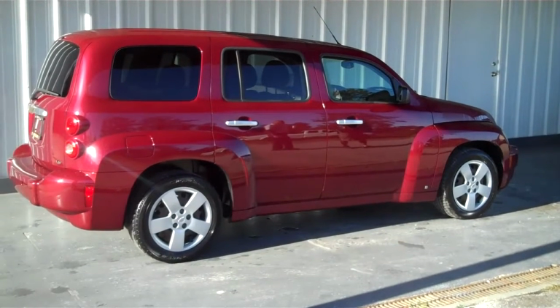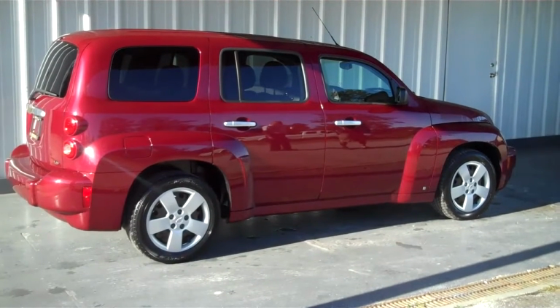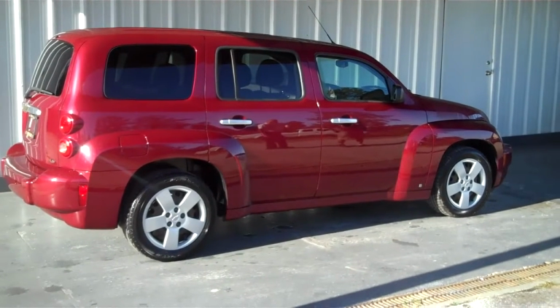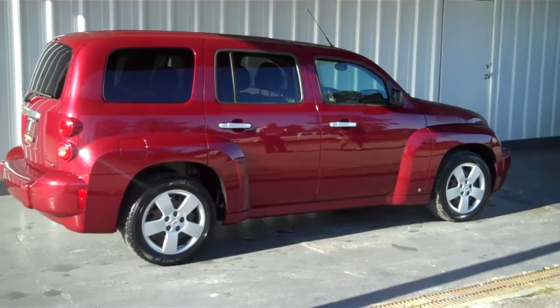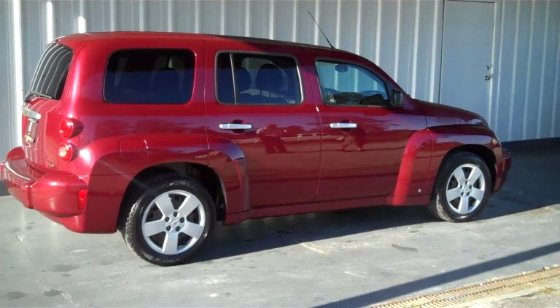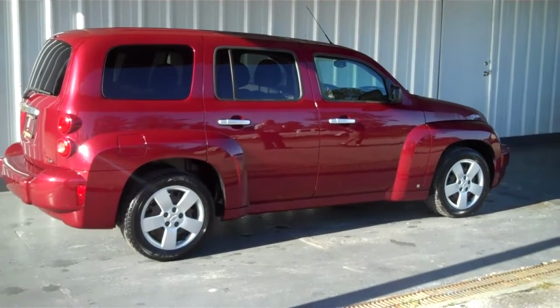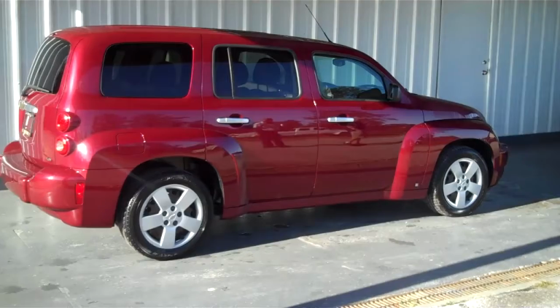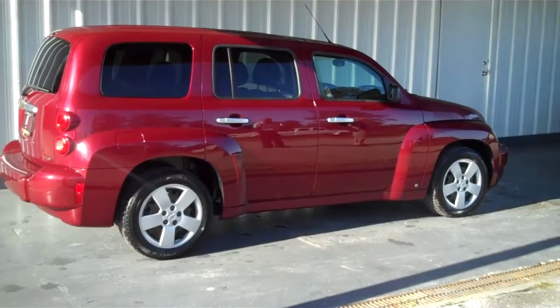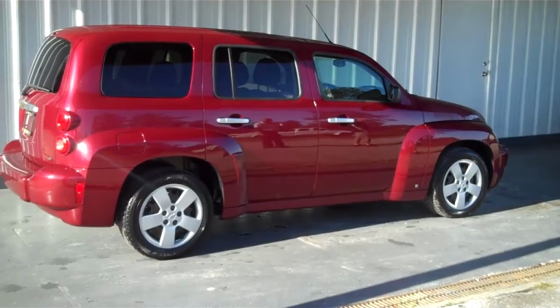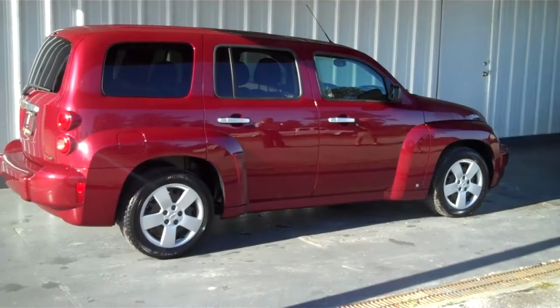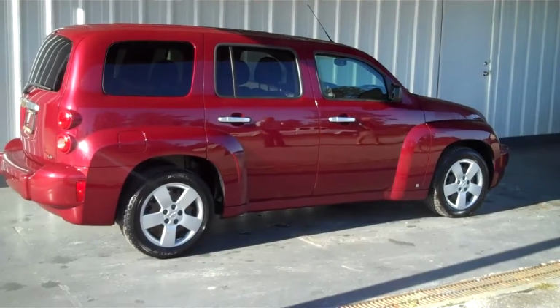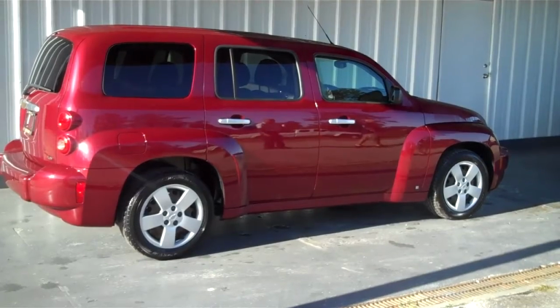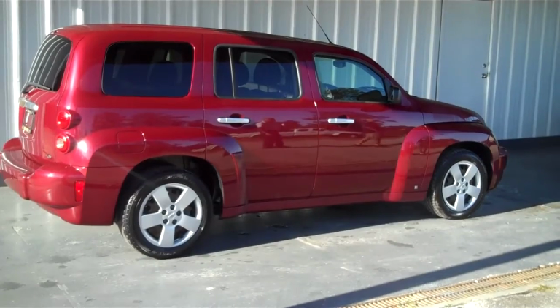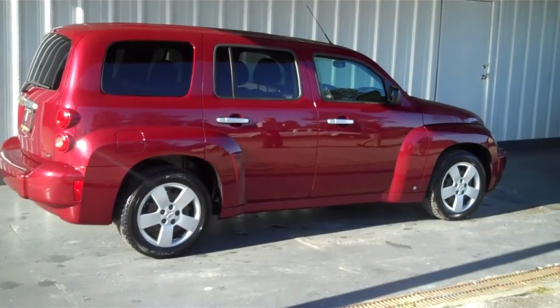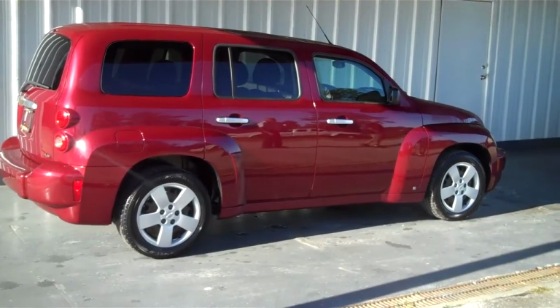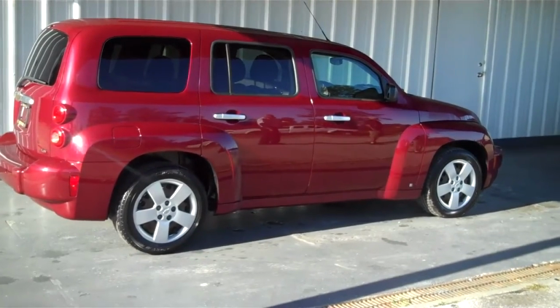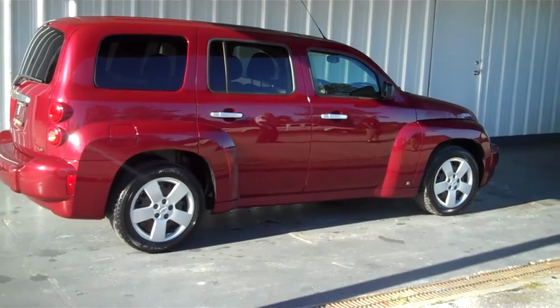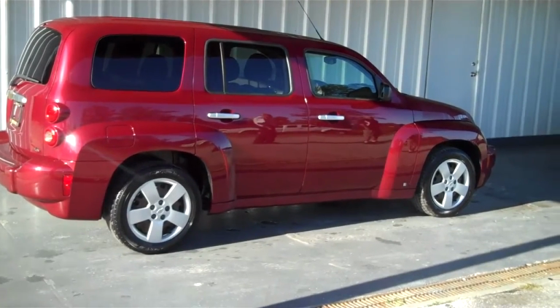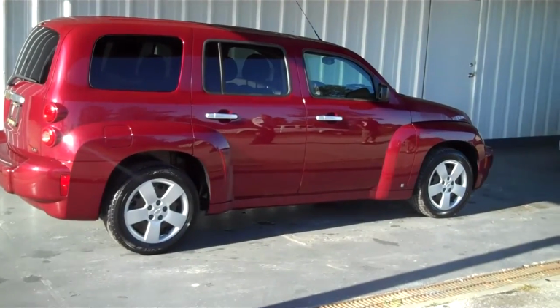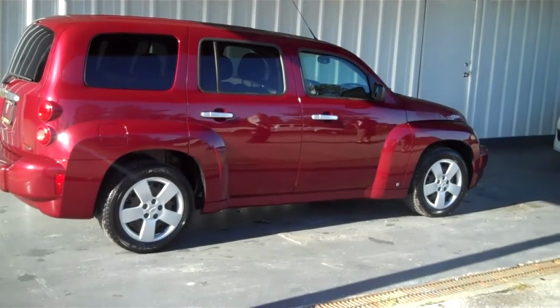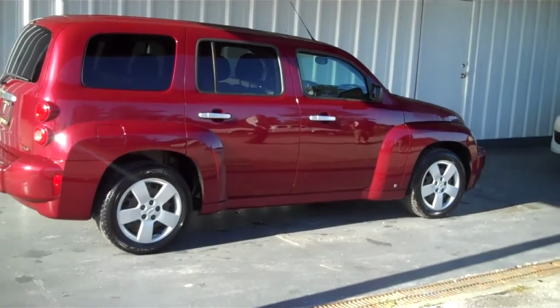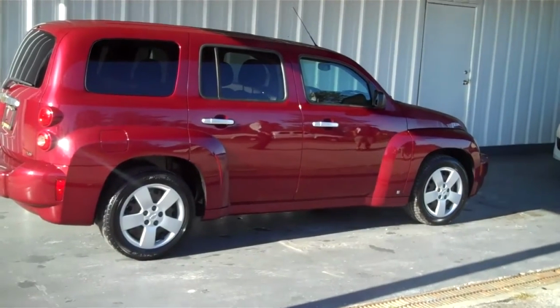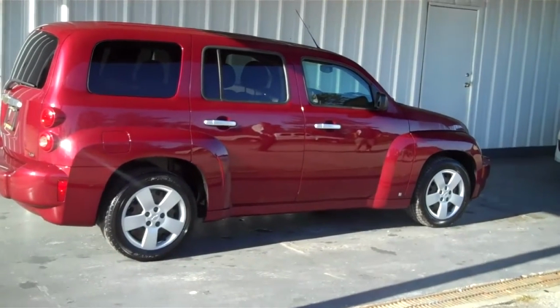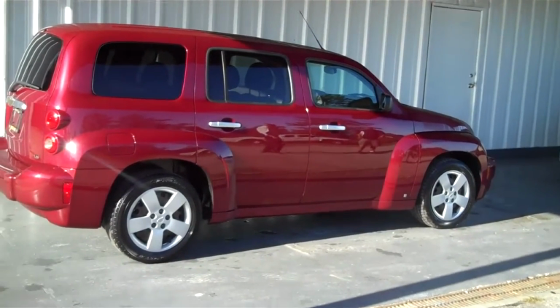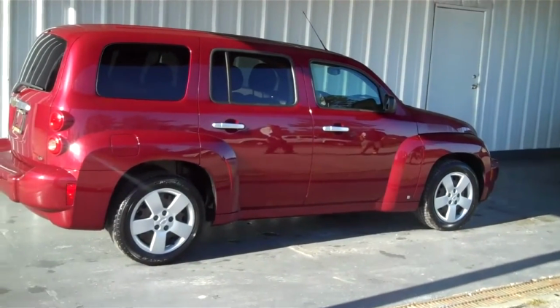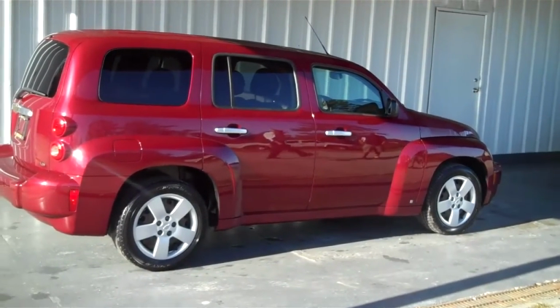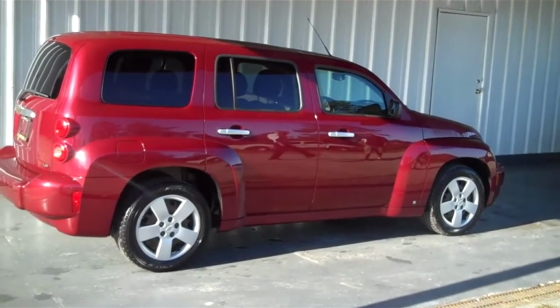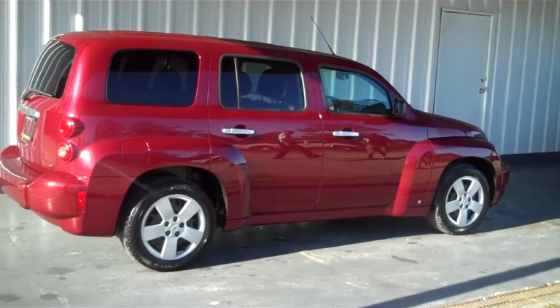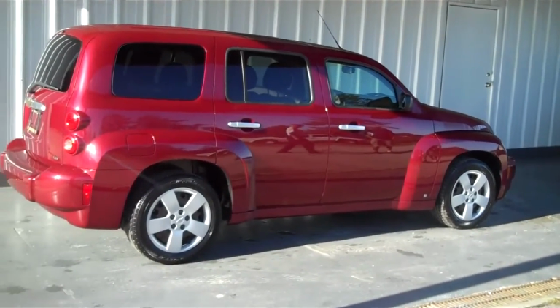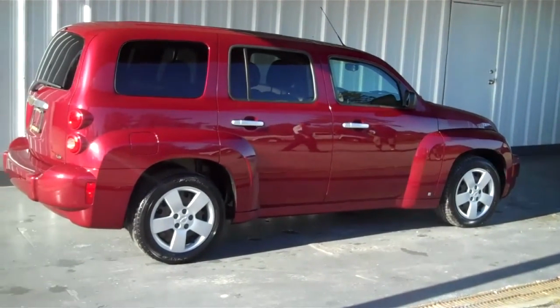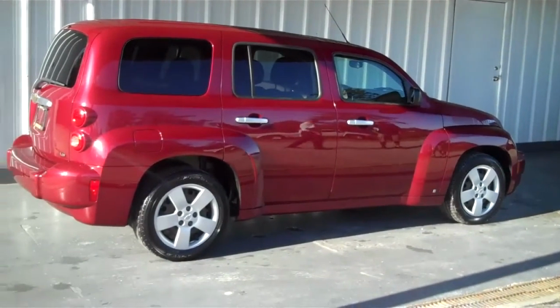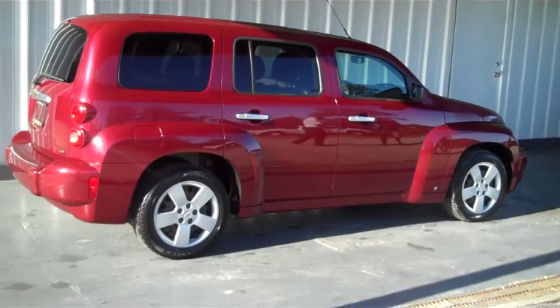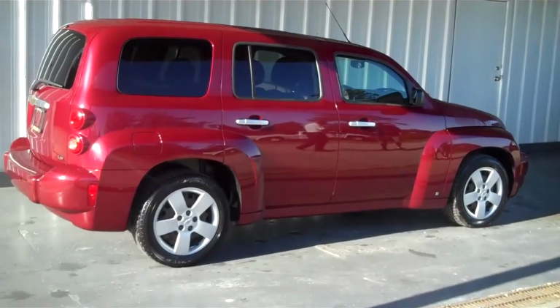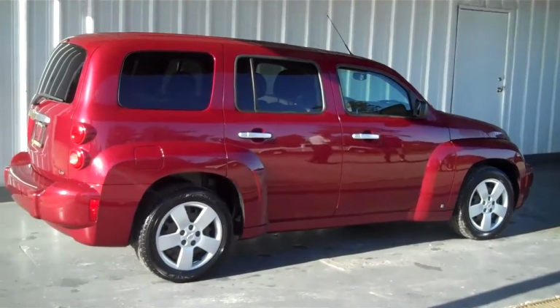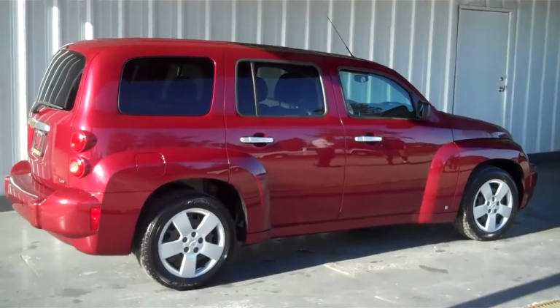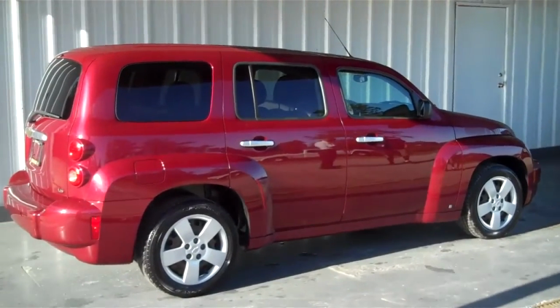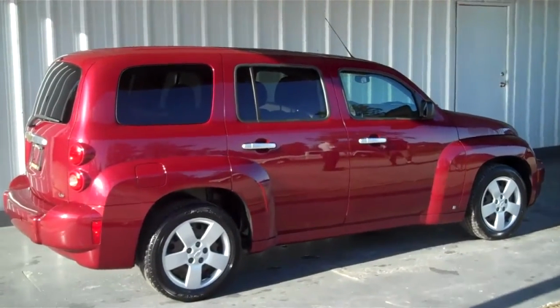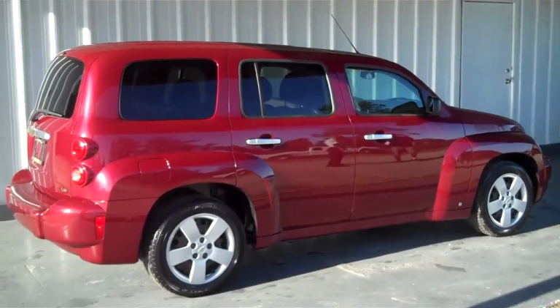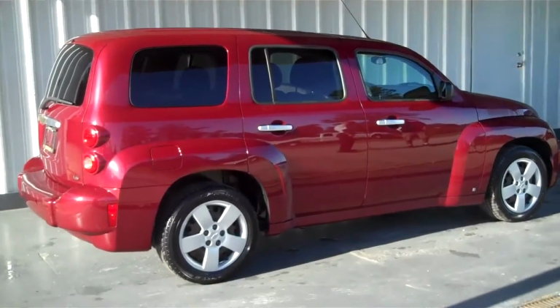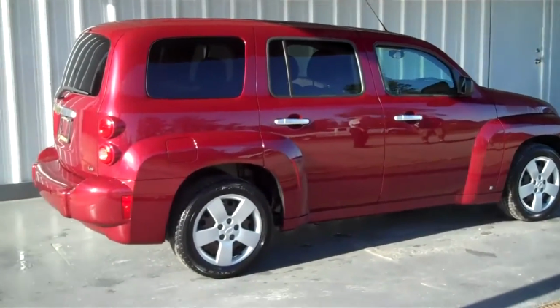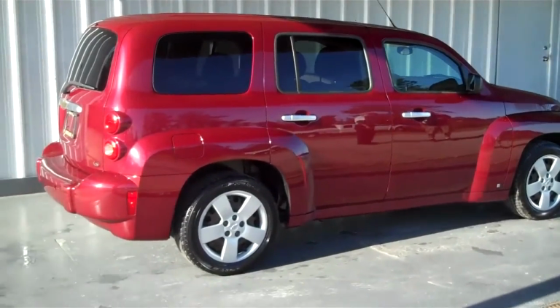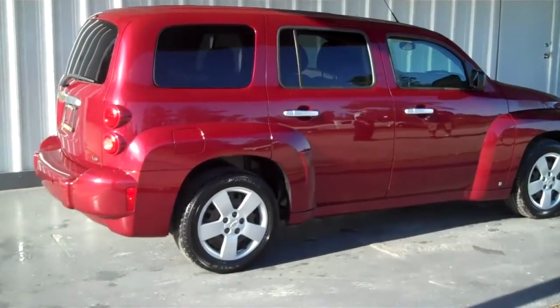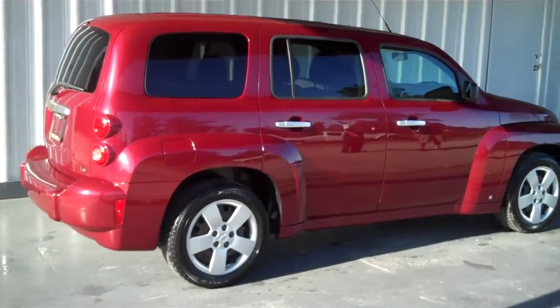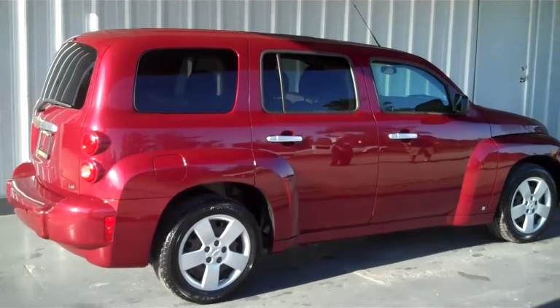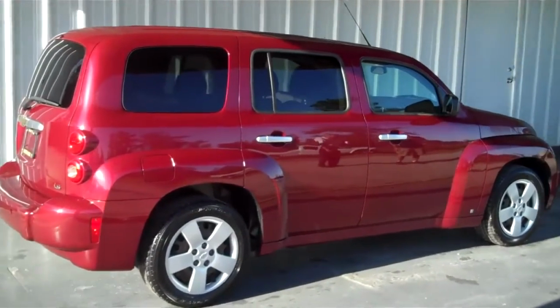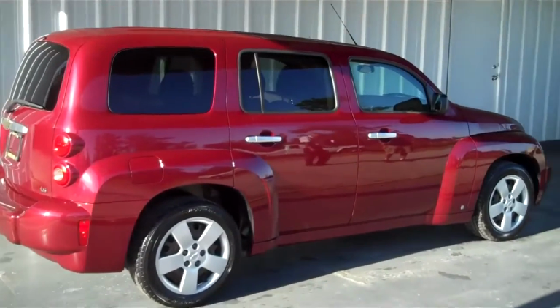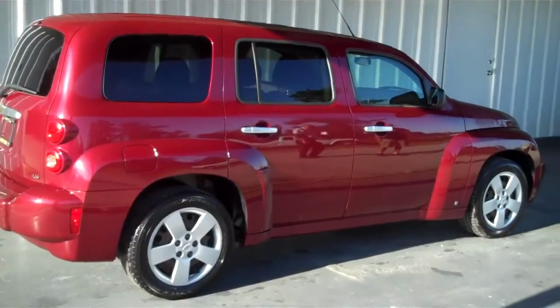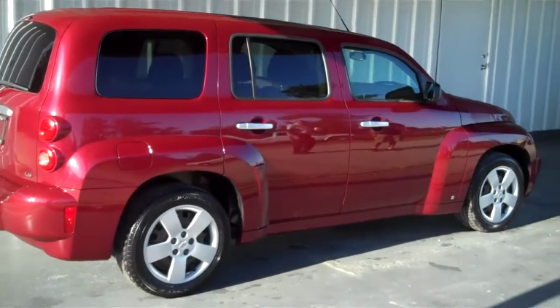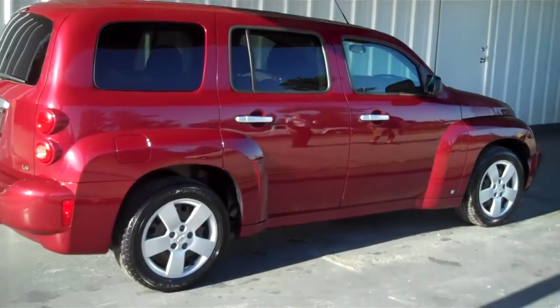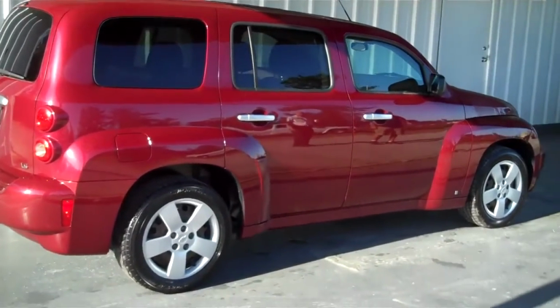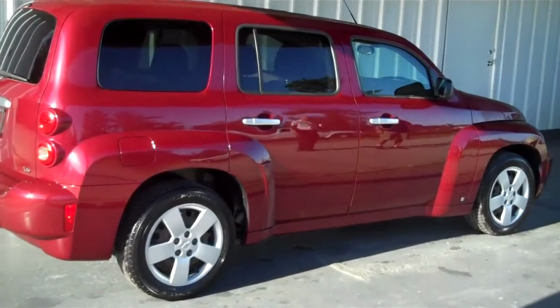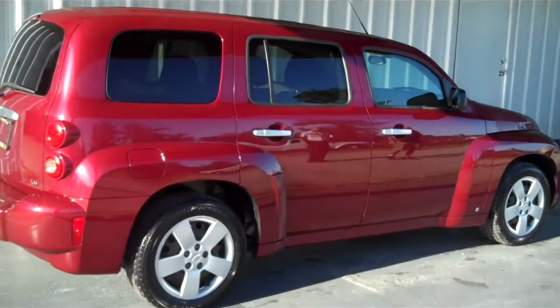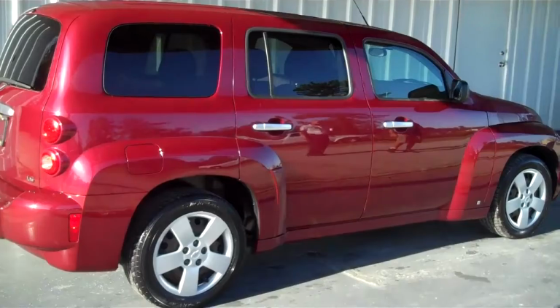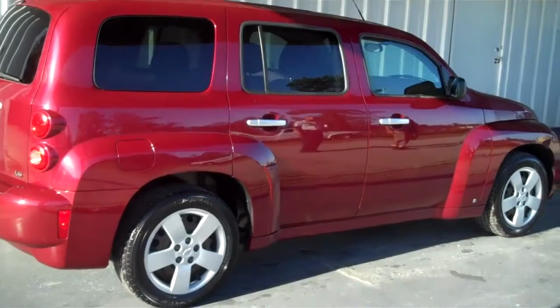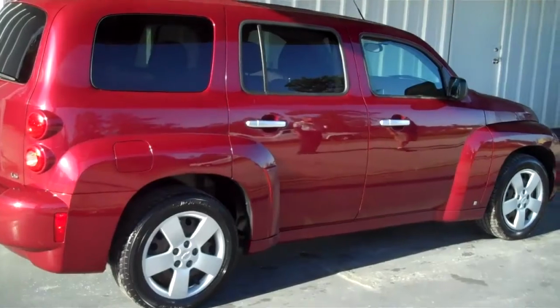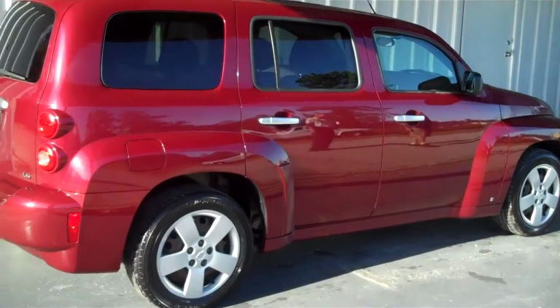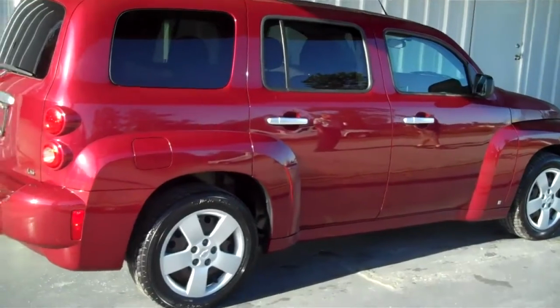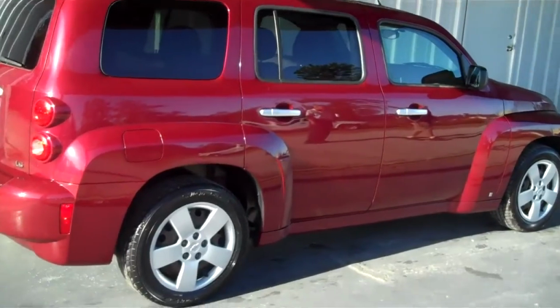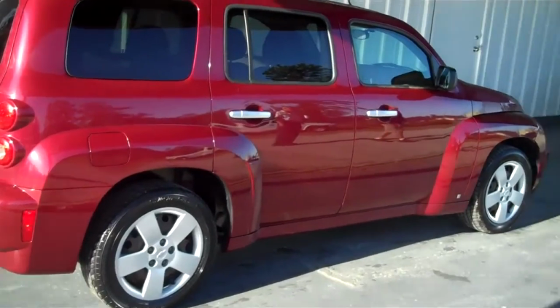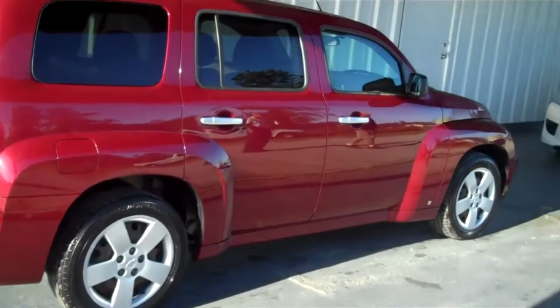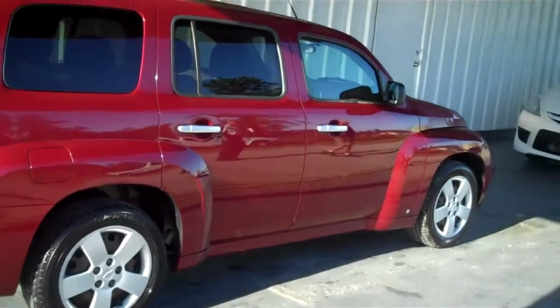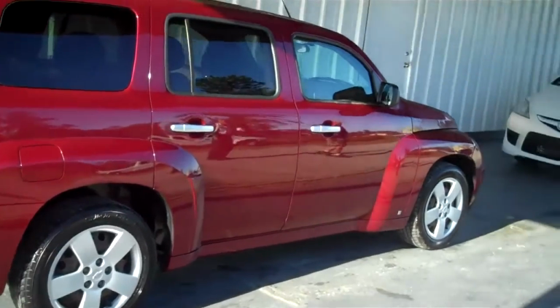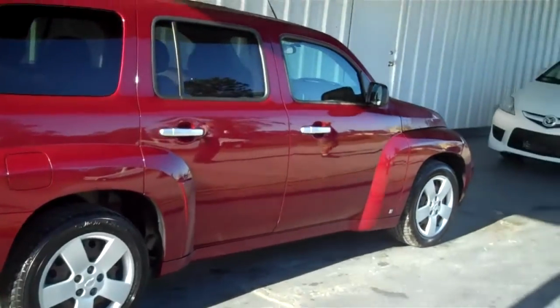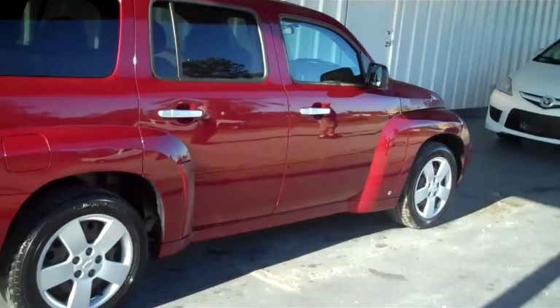Hello everyone, this is Matt with Round 2 More in Lake City, Florida and today I'll be showing you a 2007 Chevrolet HHR.